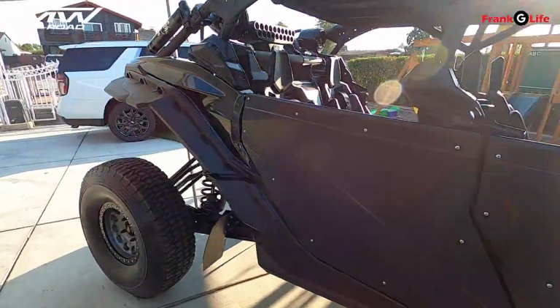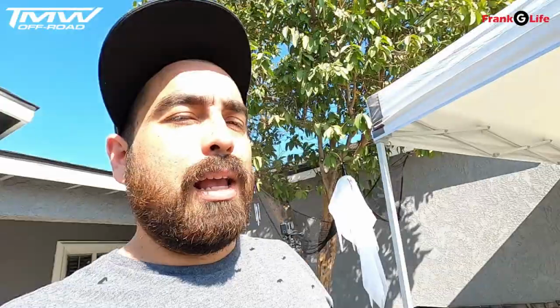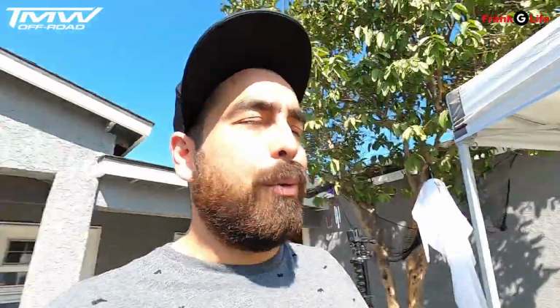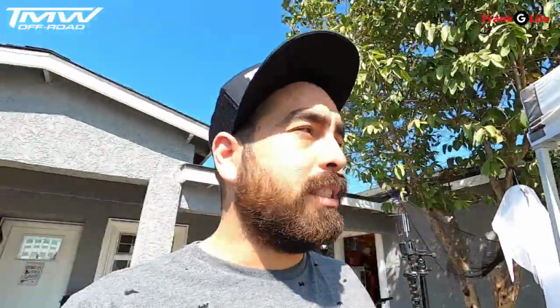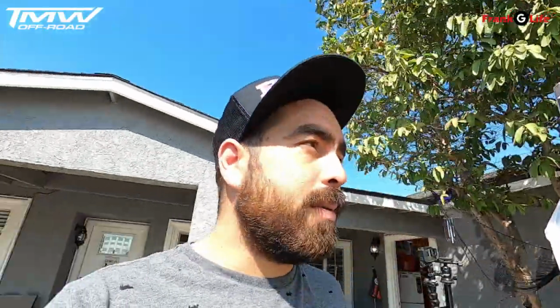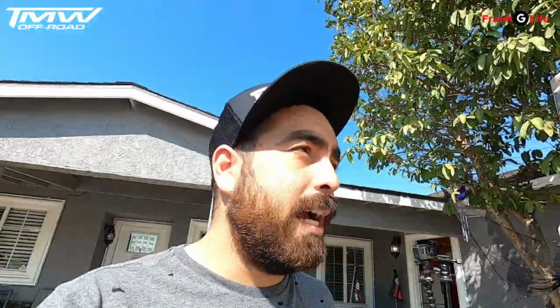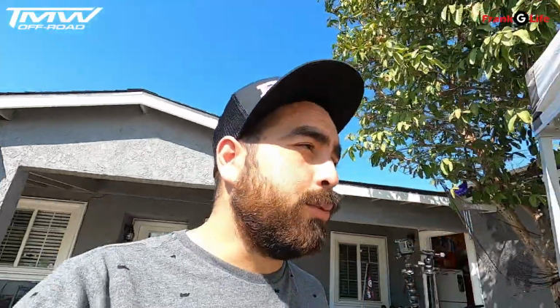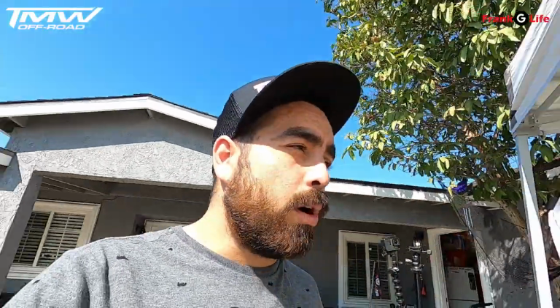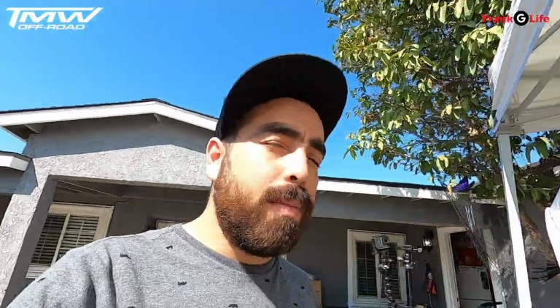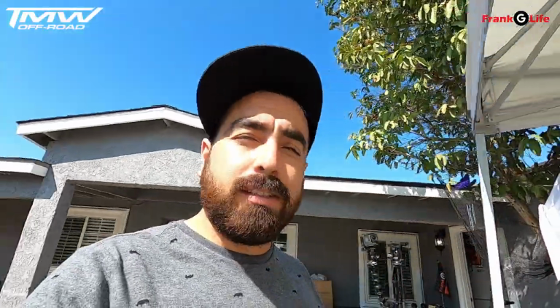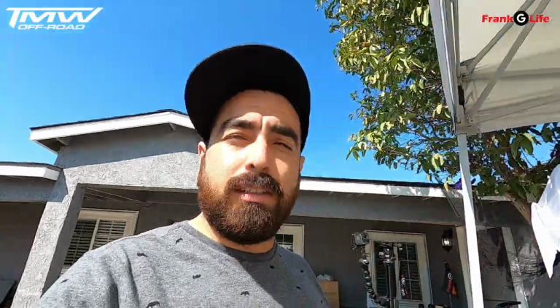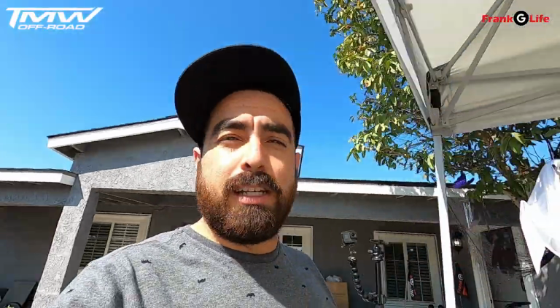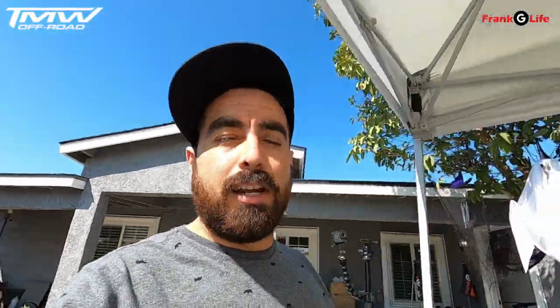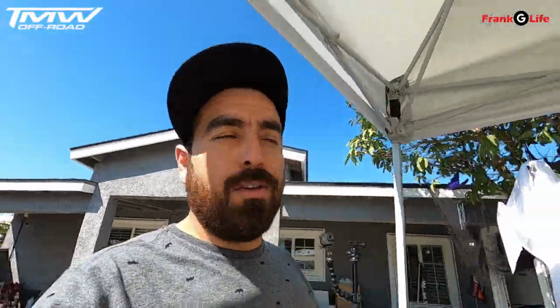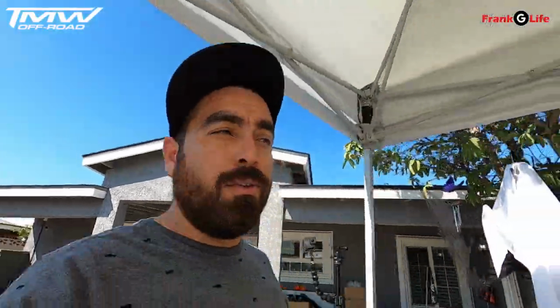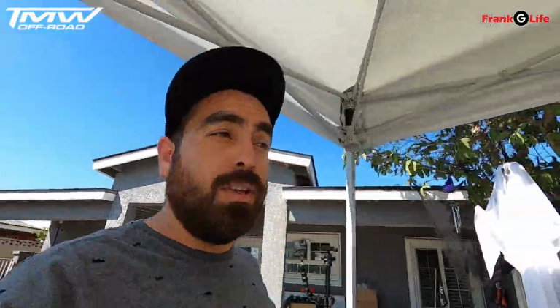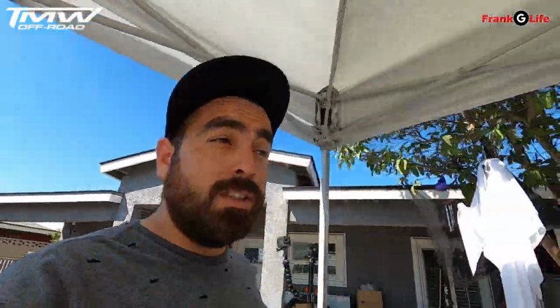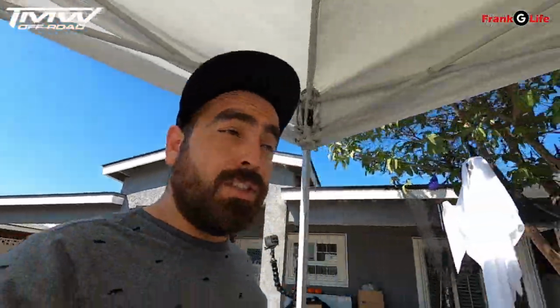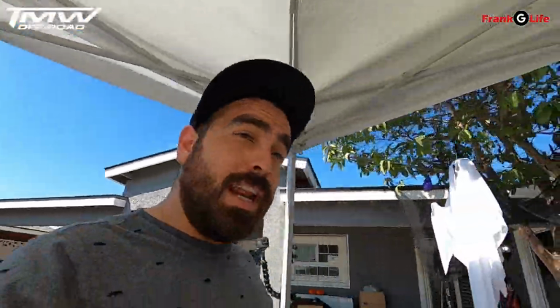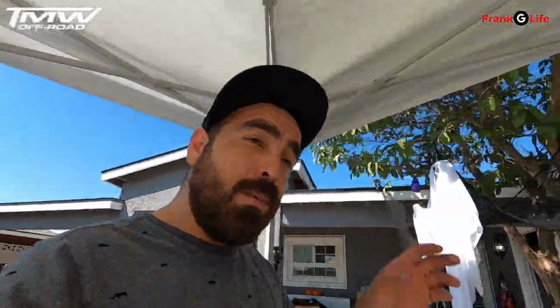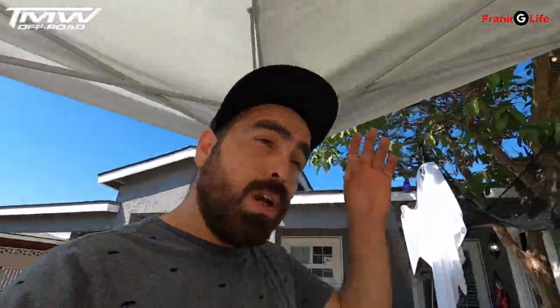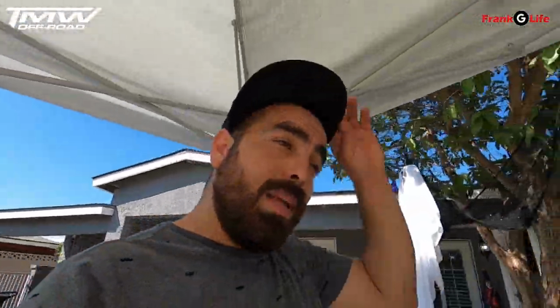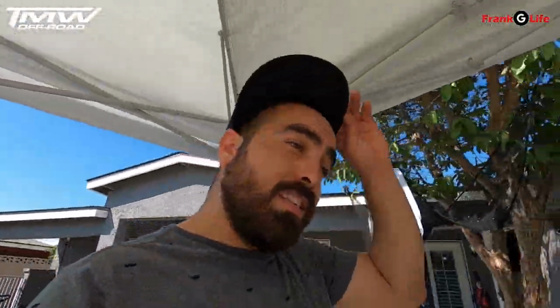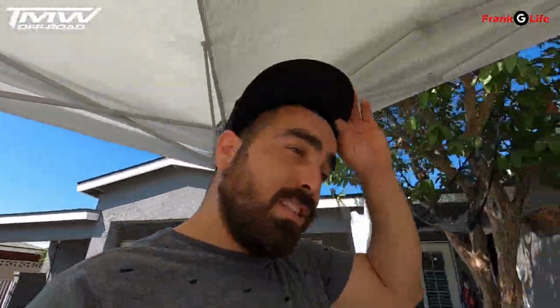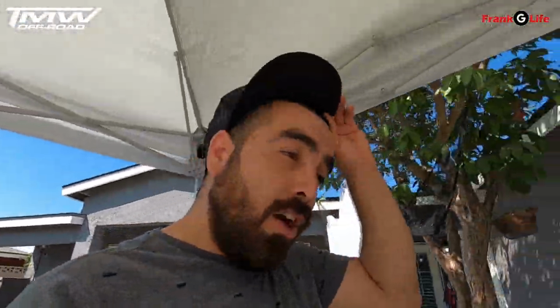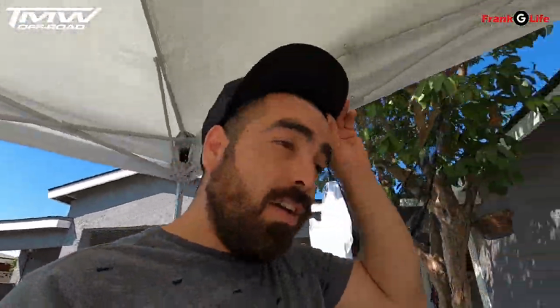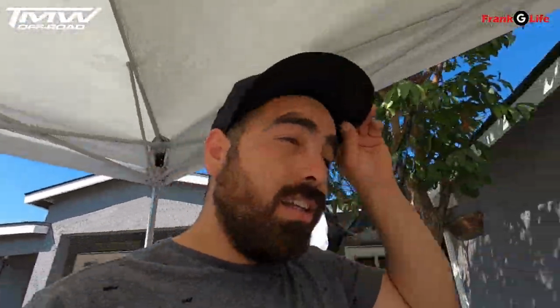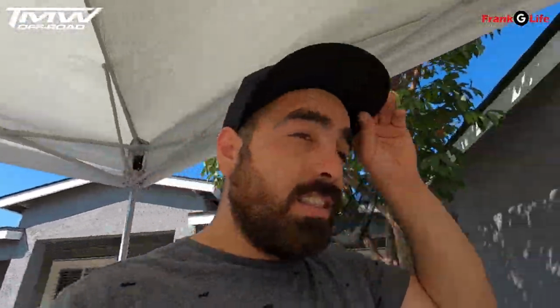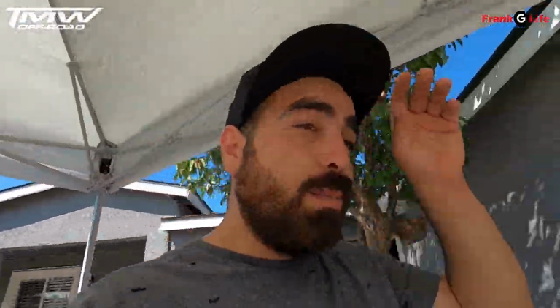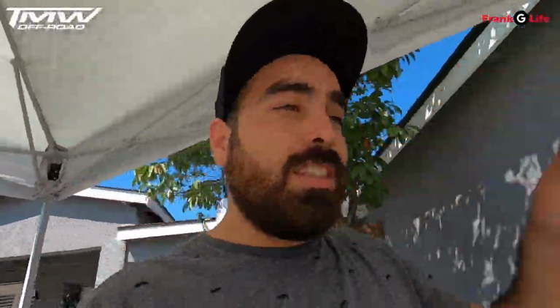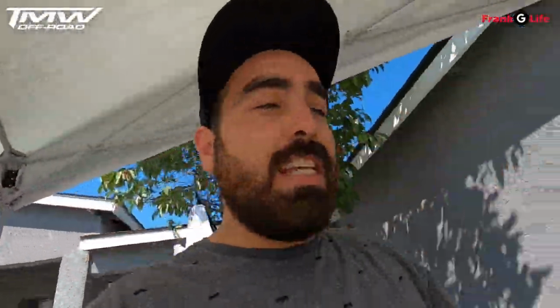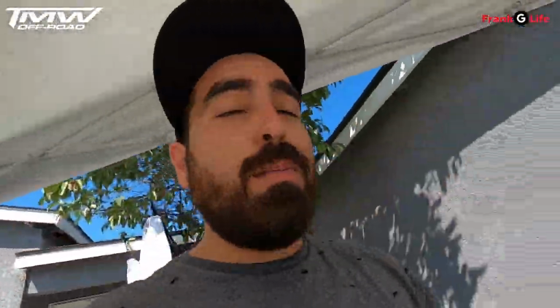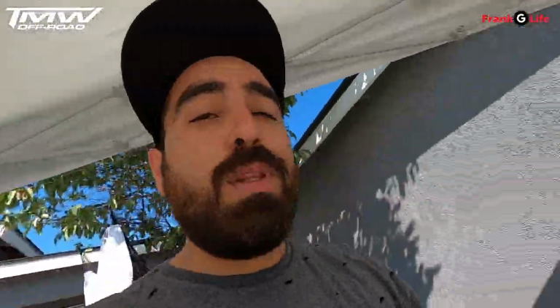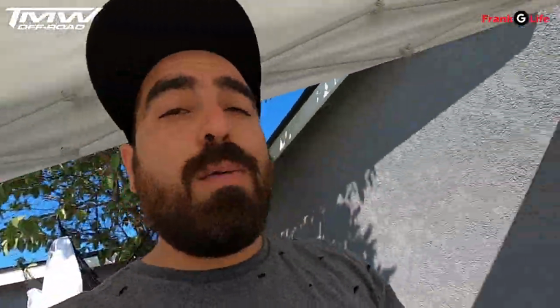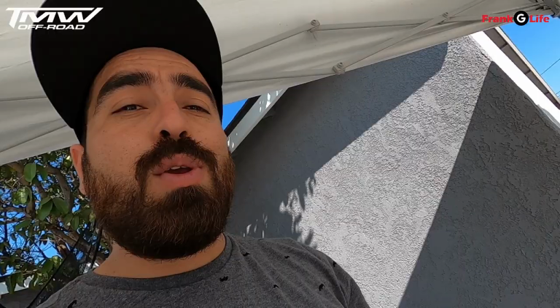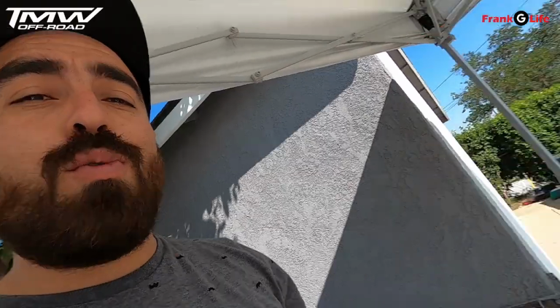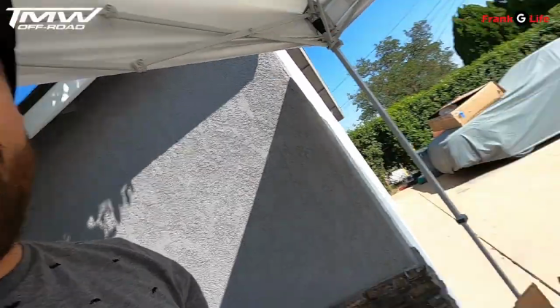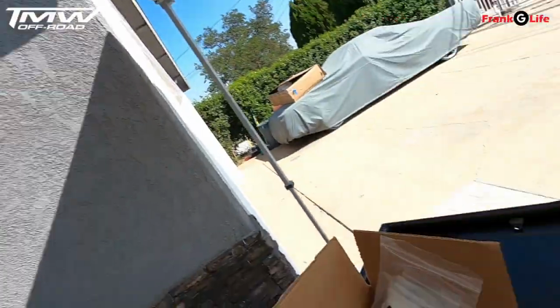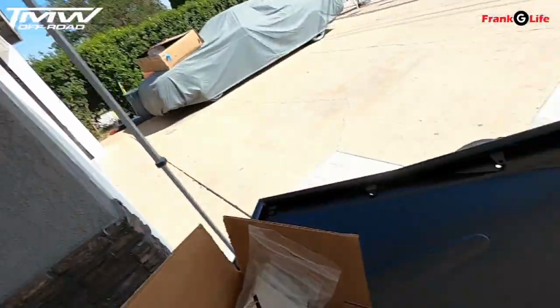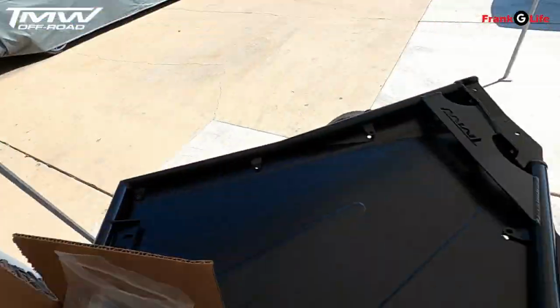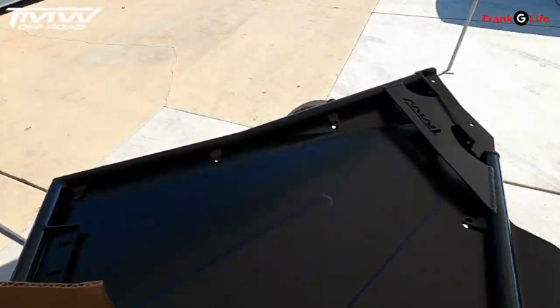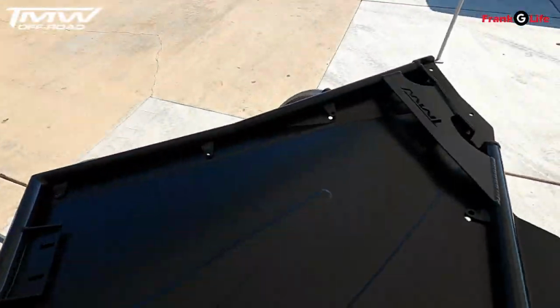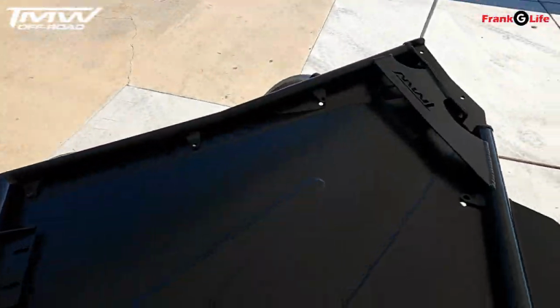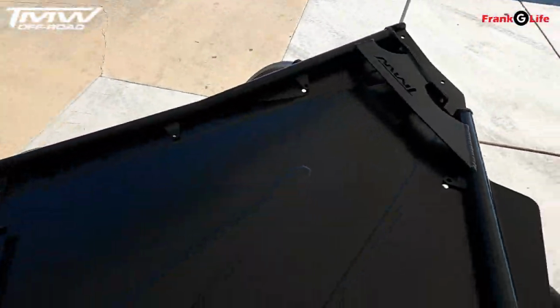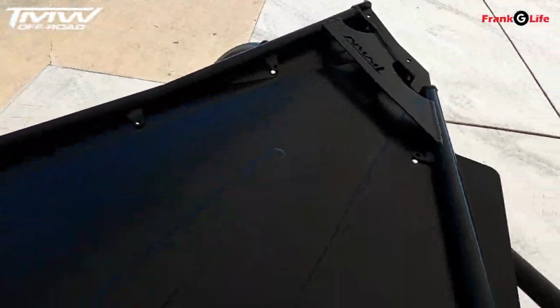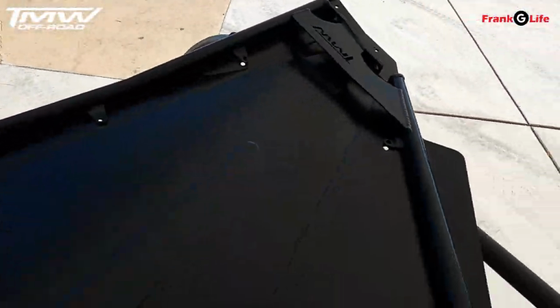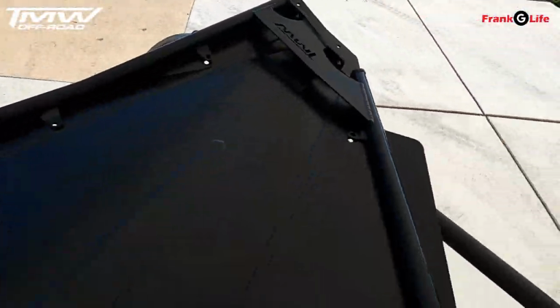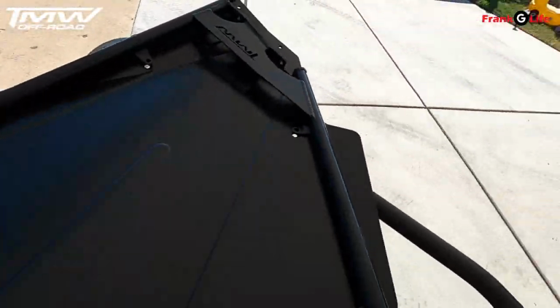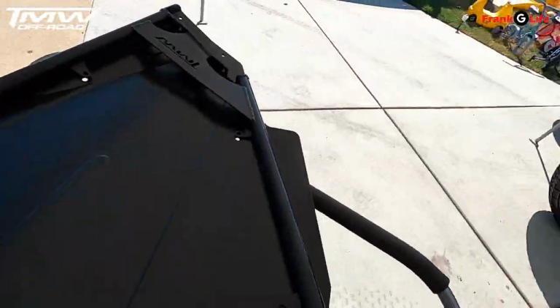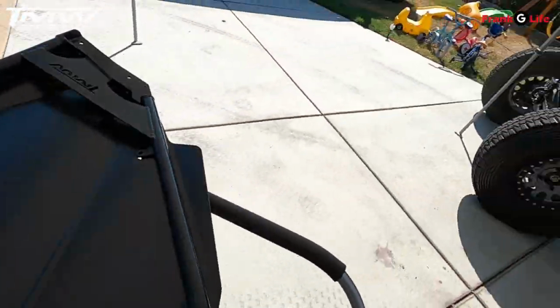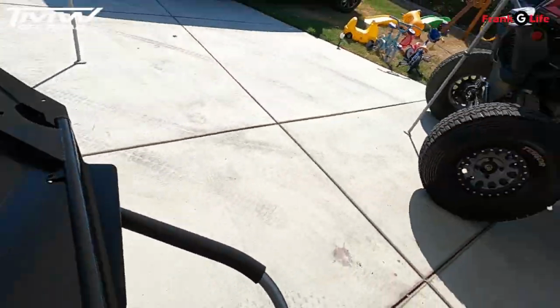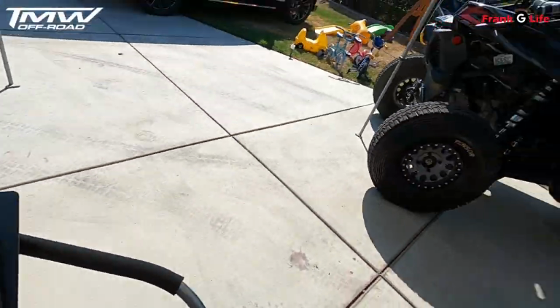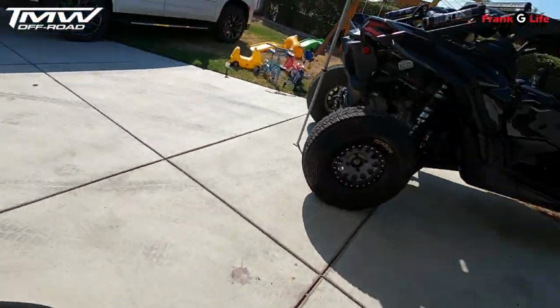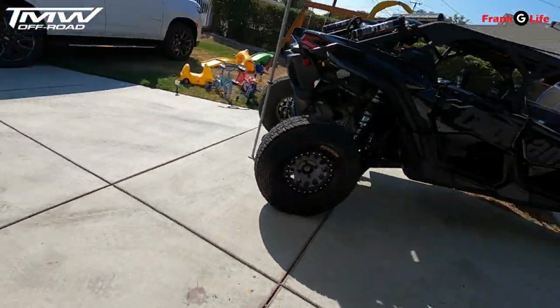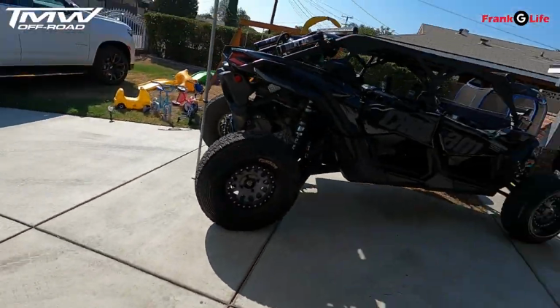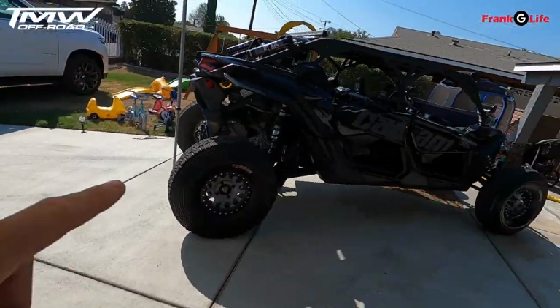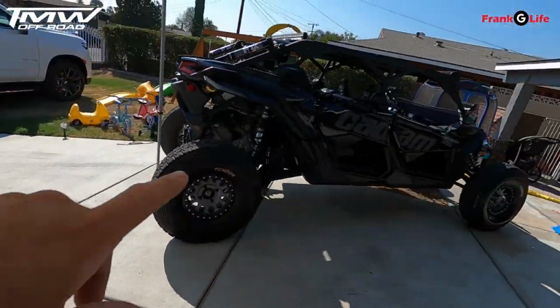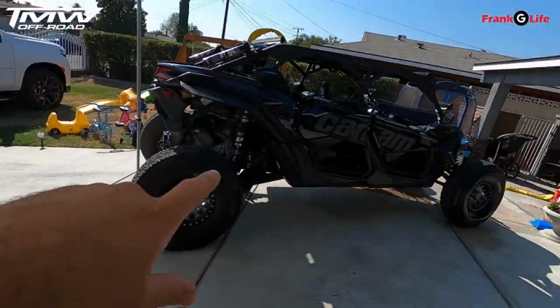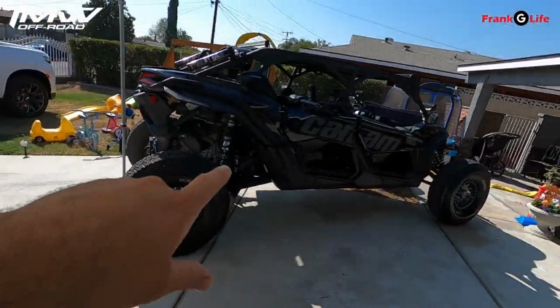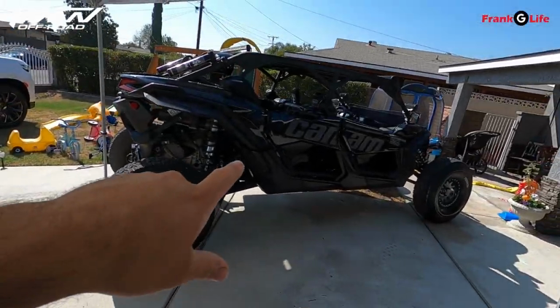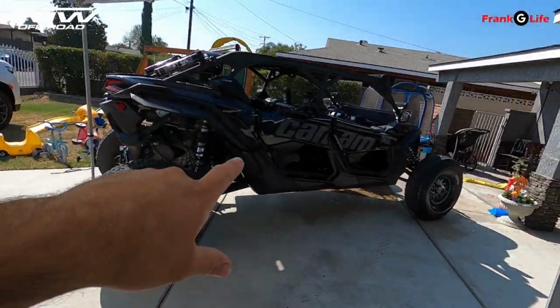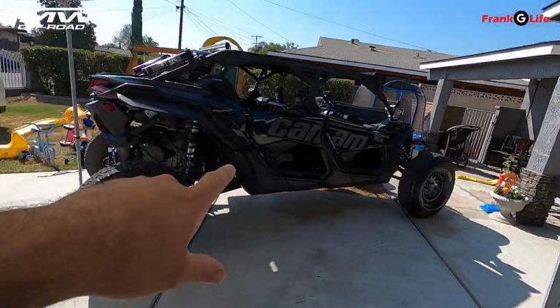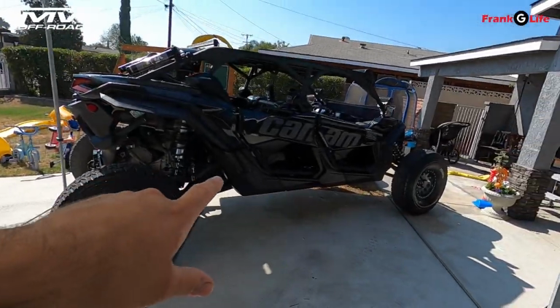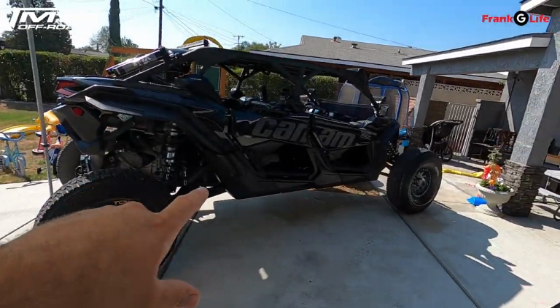Hey, what's up guys, welcome back to the channel. Today we're going to be installing some TMW off-road doors on this Can-Am X3 Max.